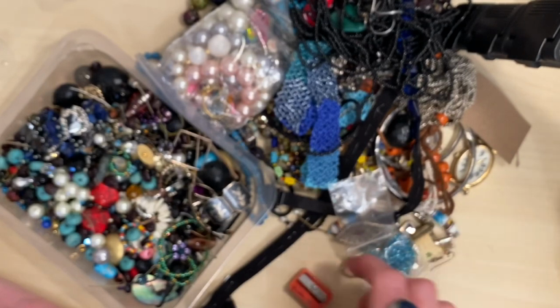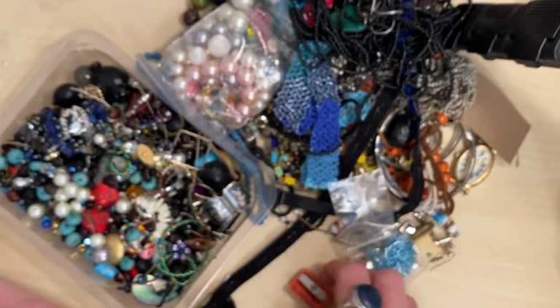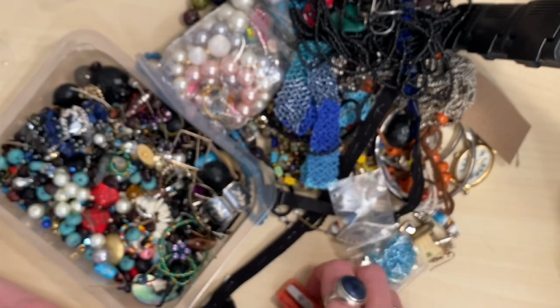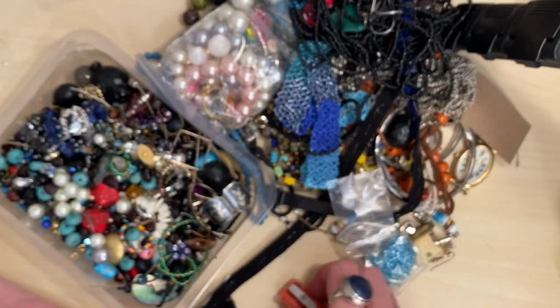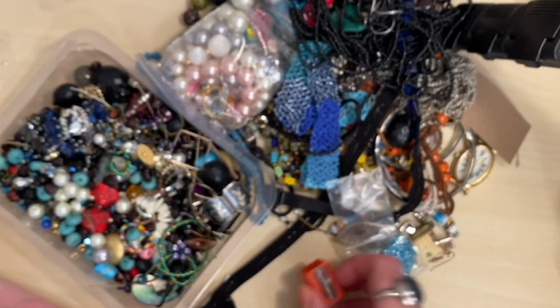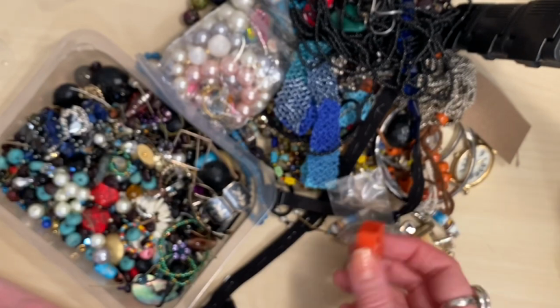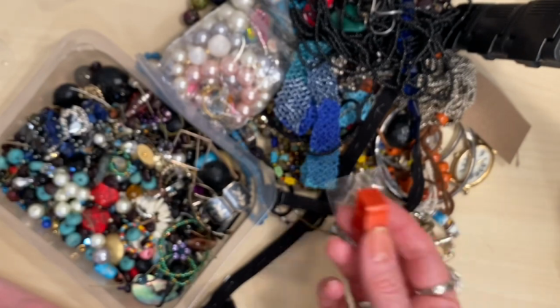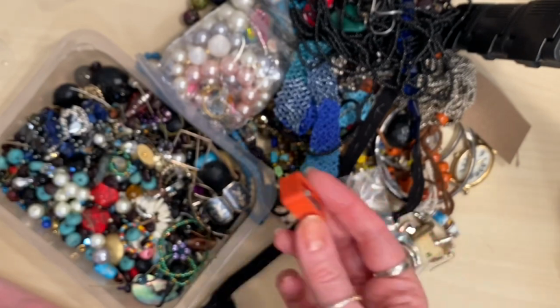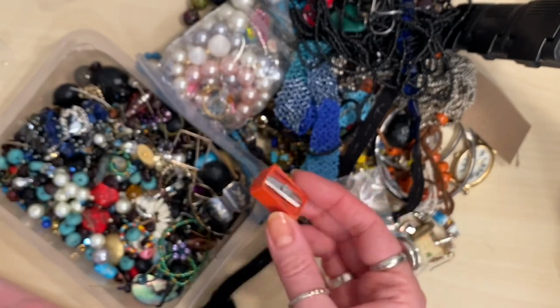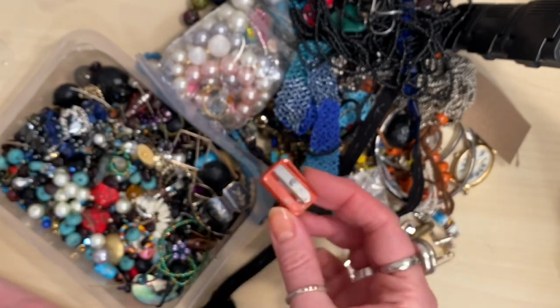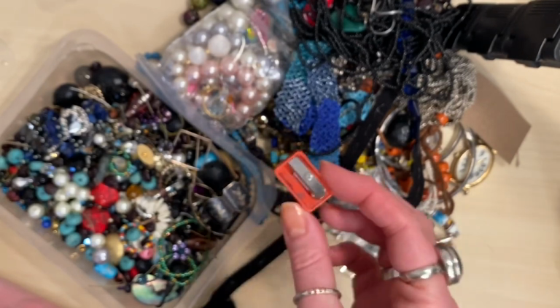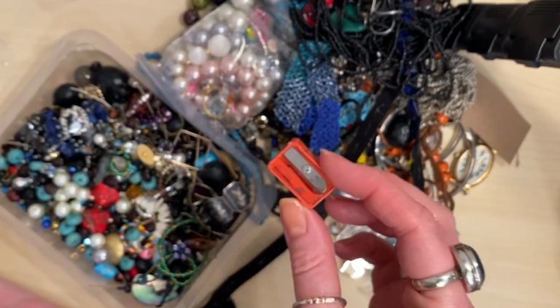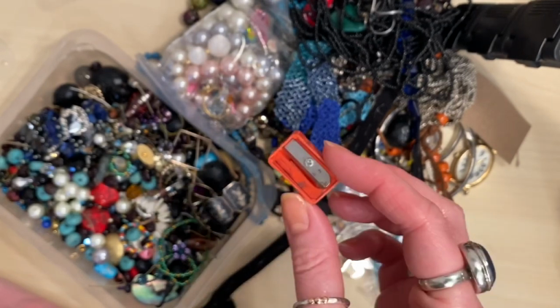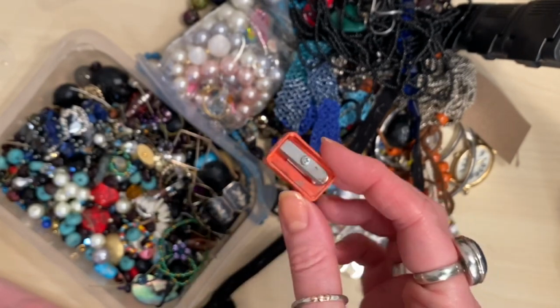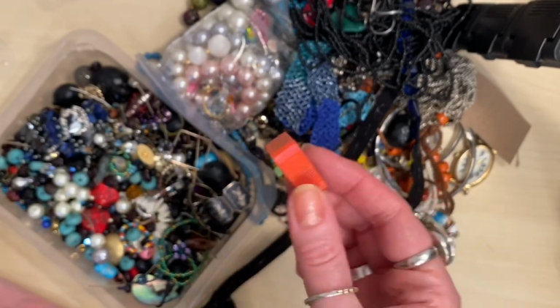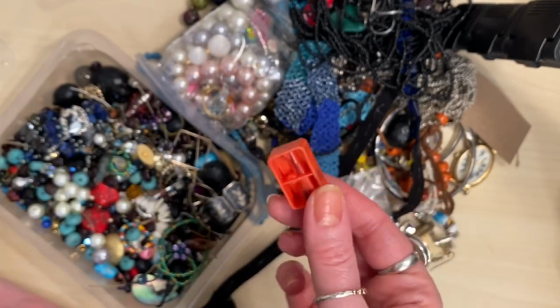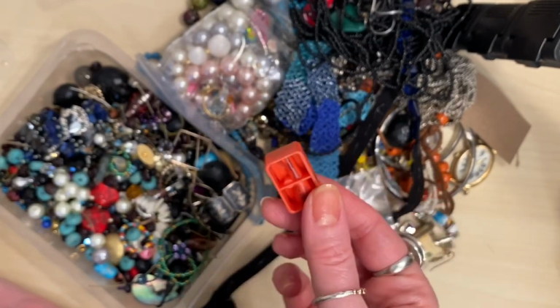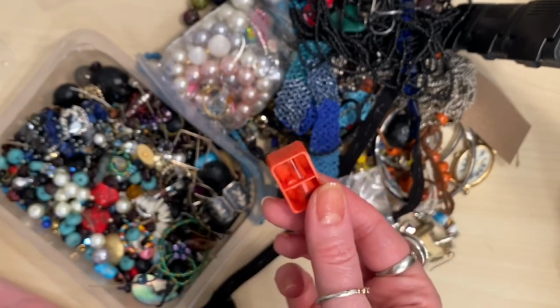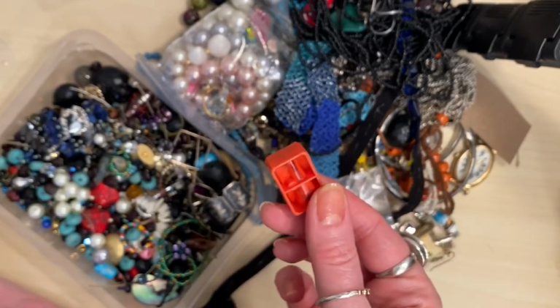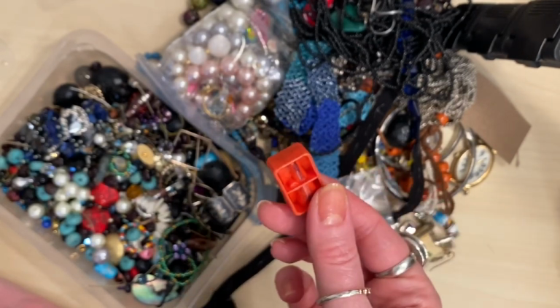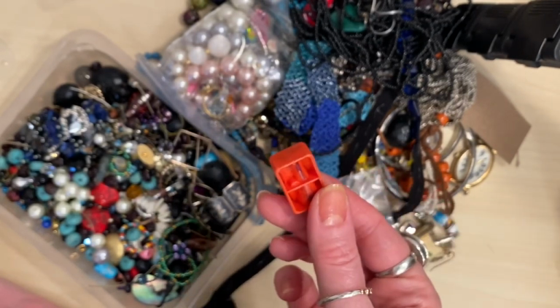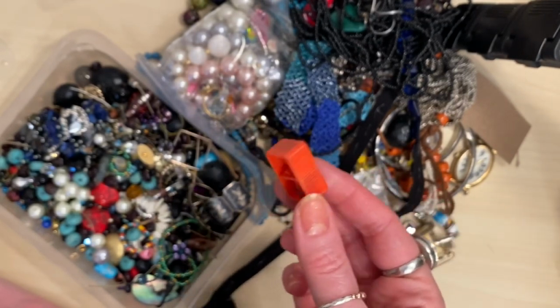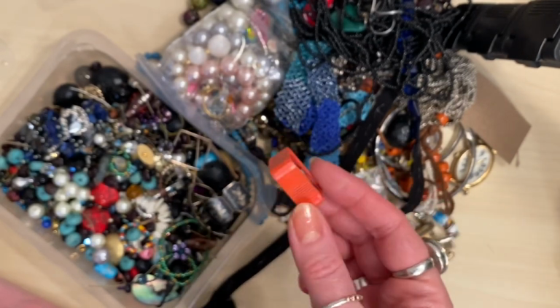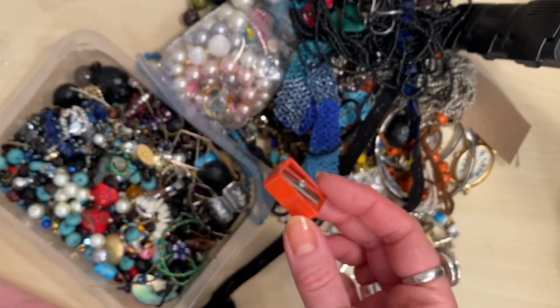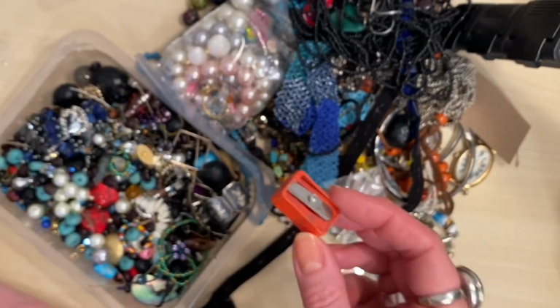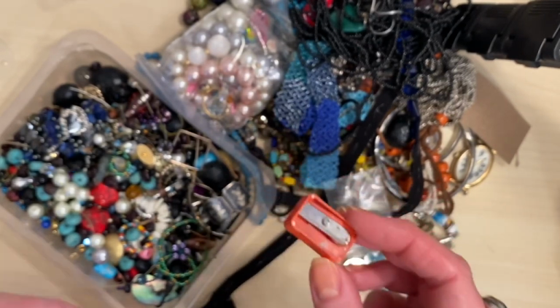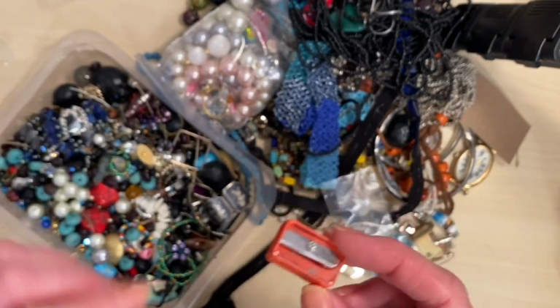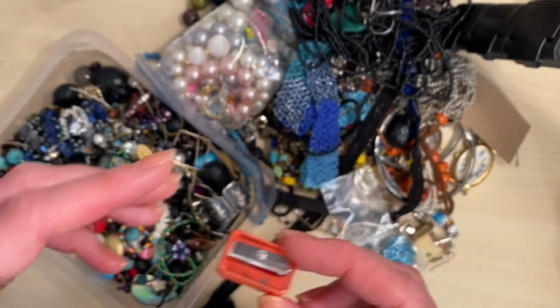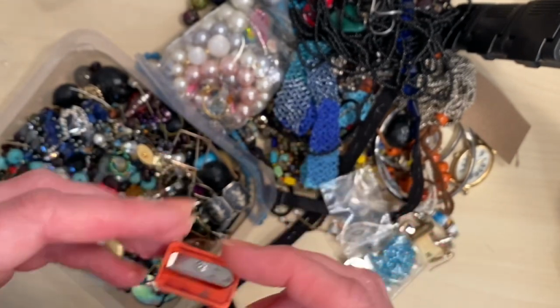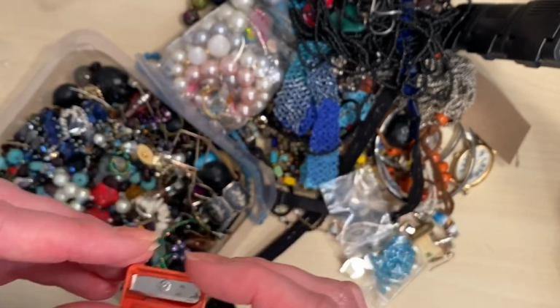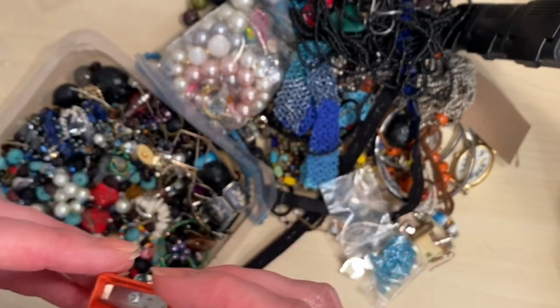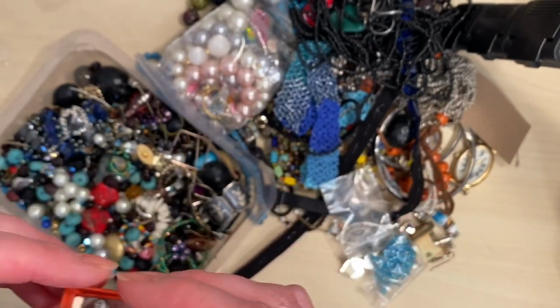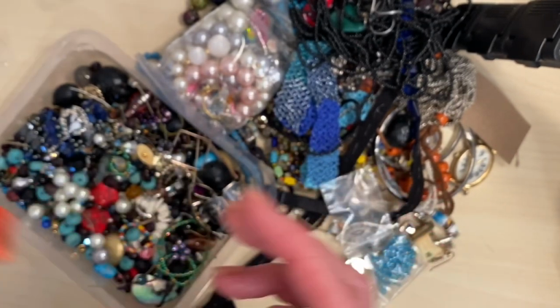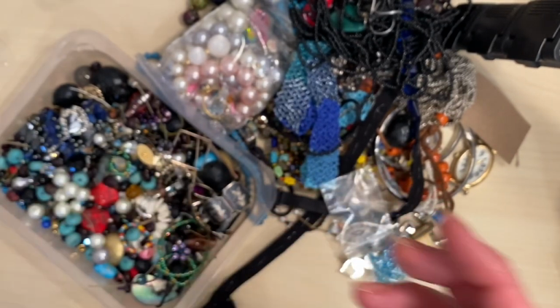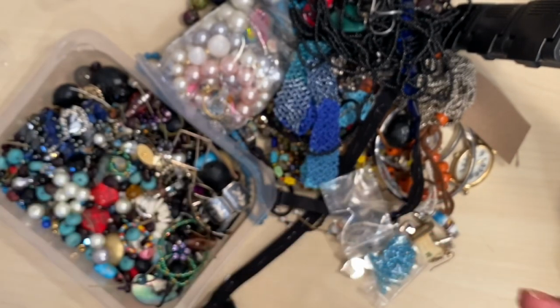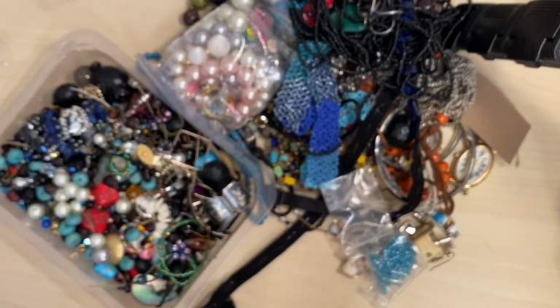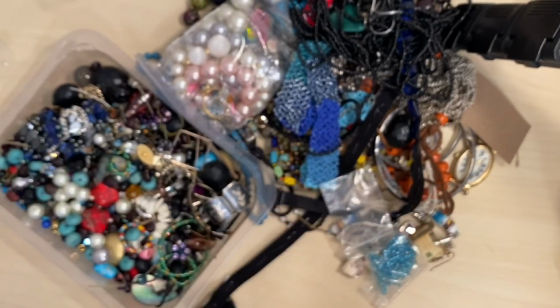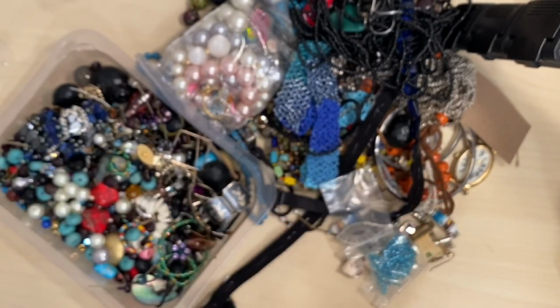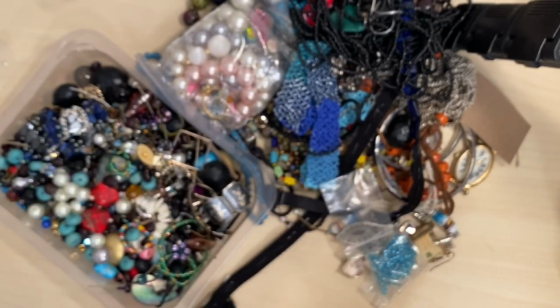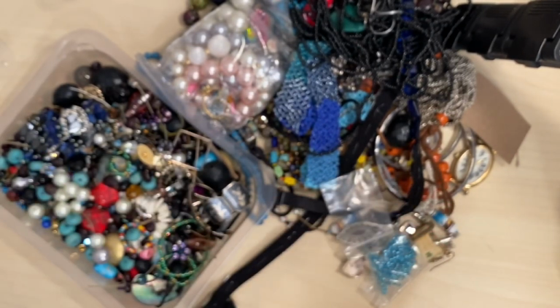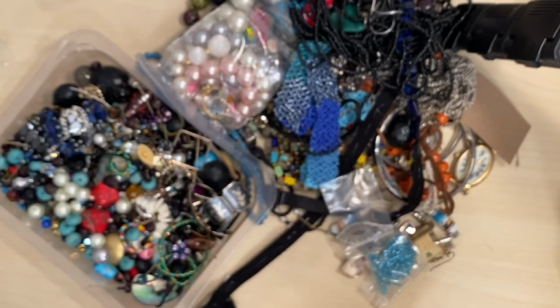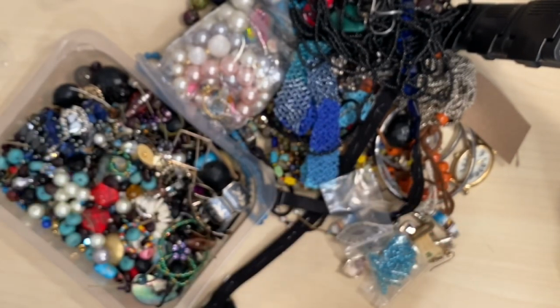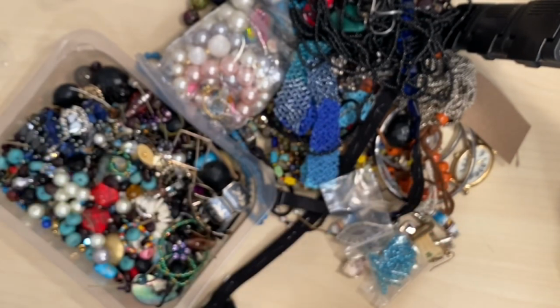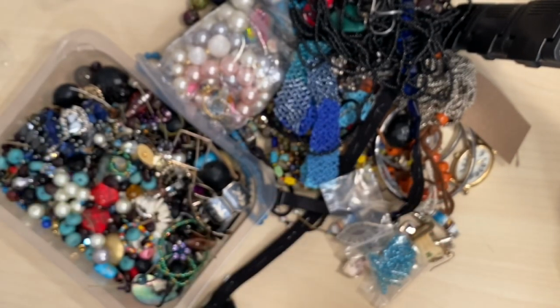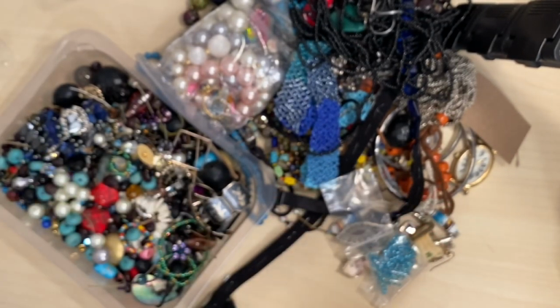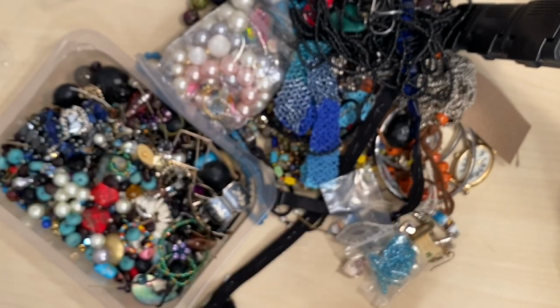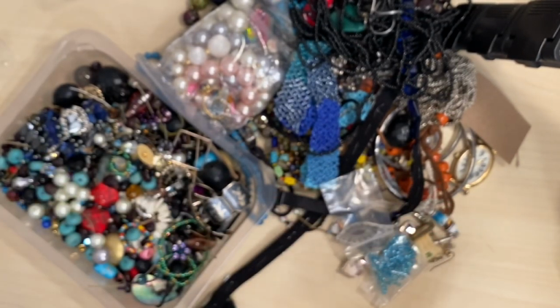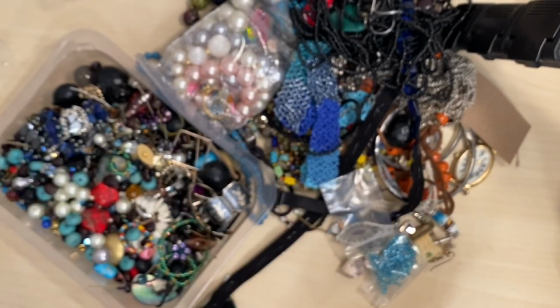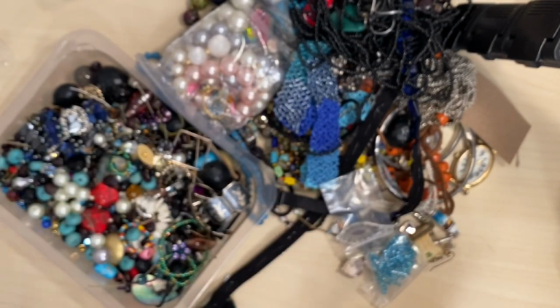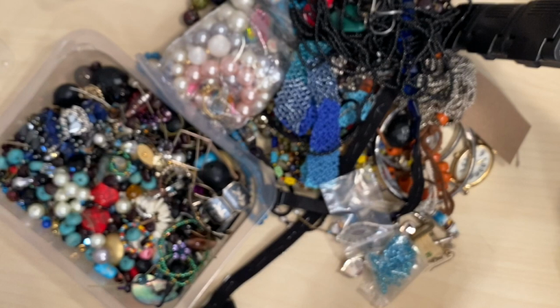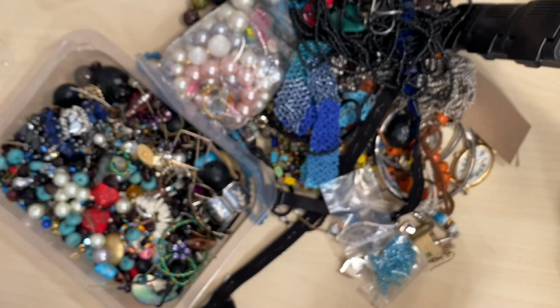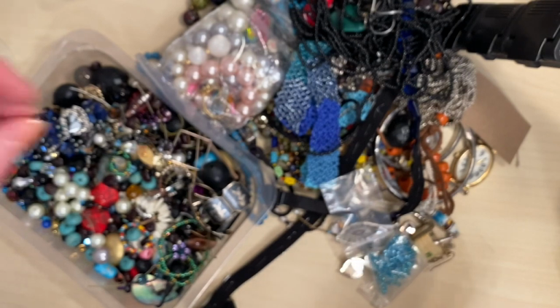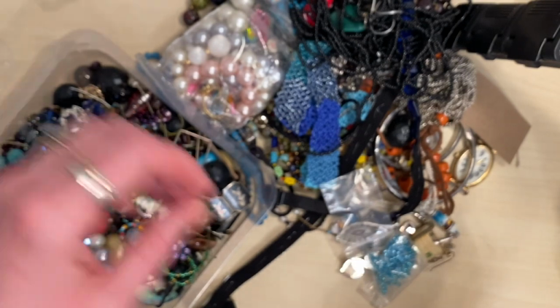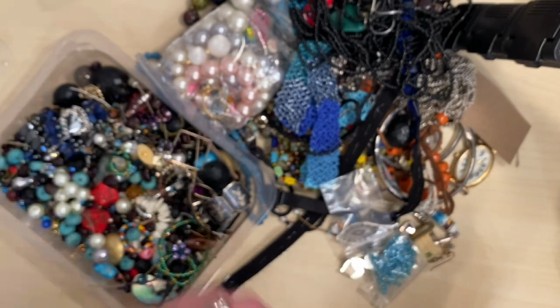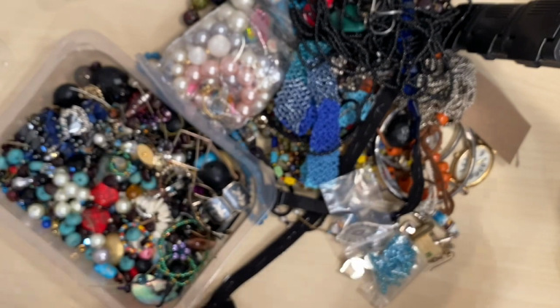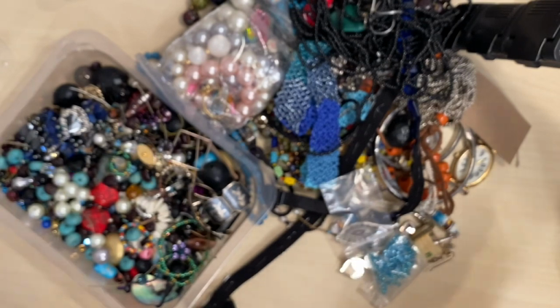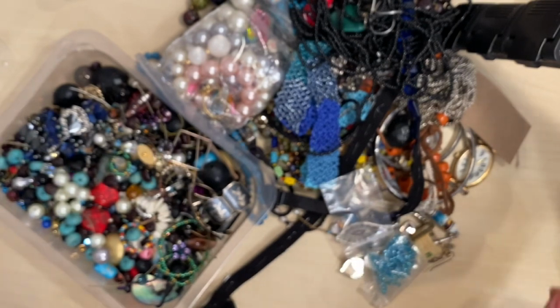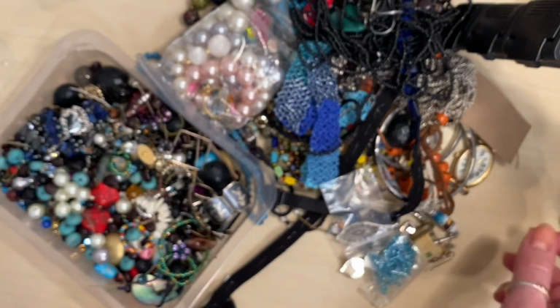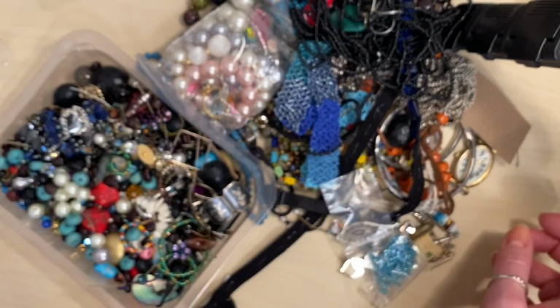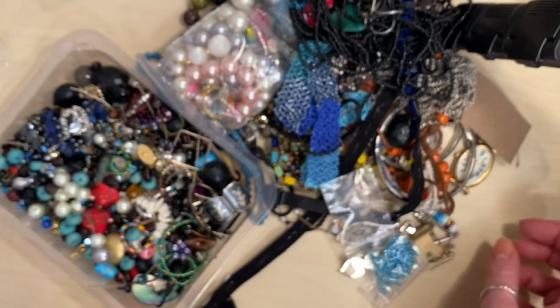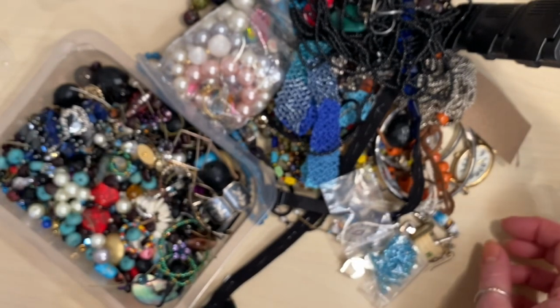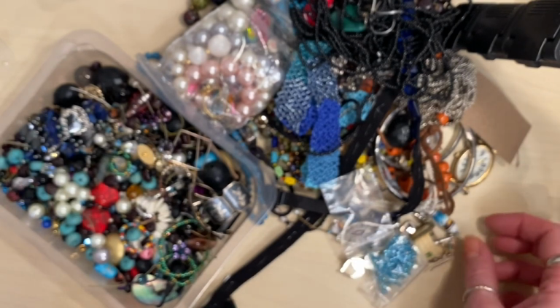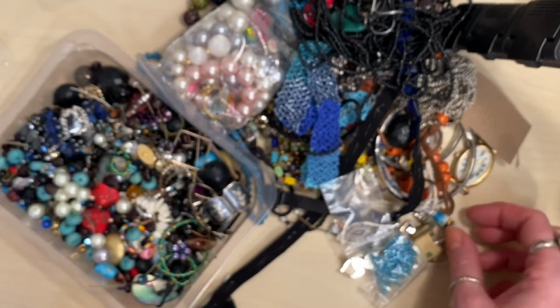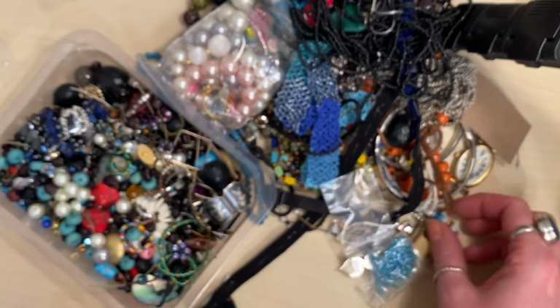I noticed straight away we have a pencil sharpener — not quite sure what that's doing in there, so I'm just going to throw that straight into the bin.